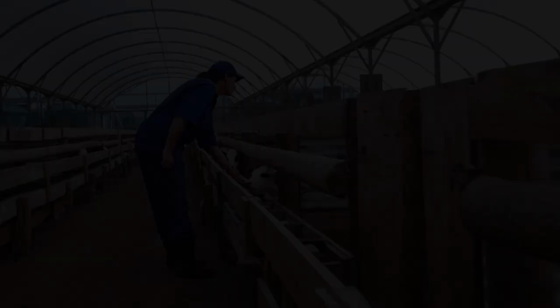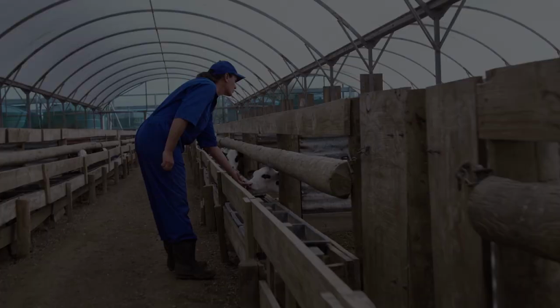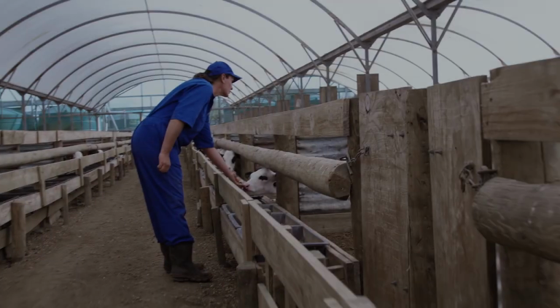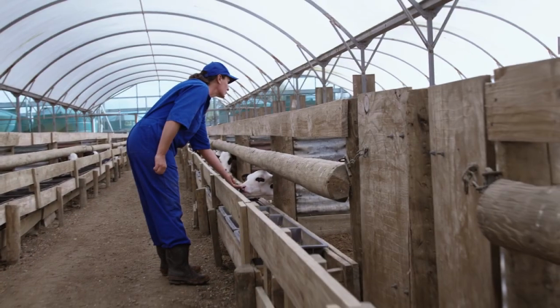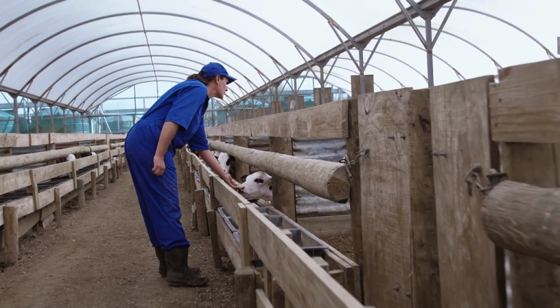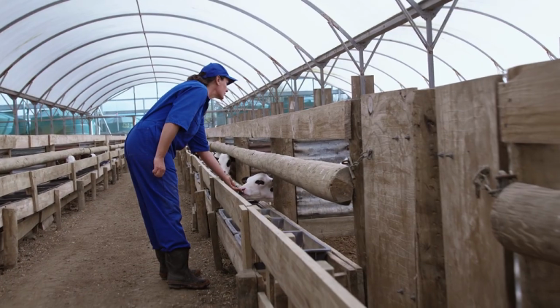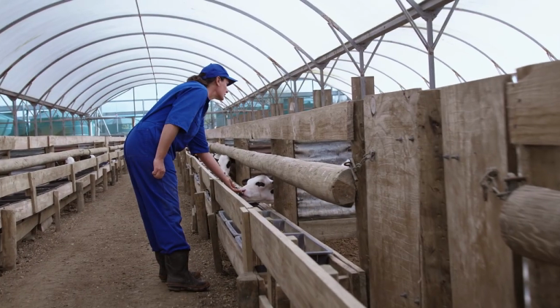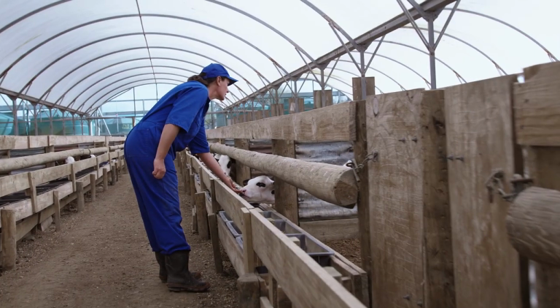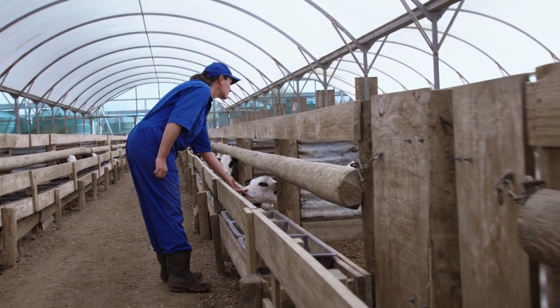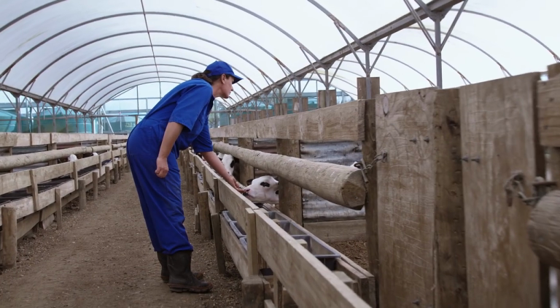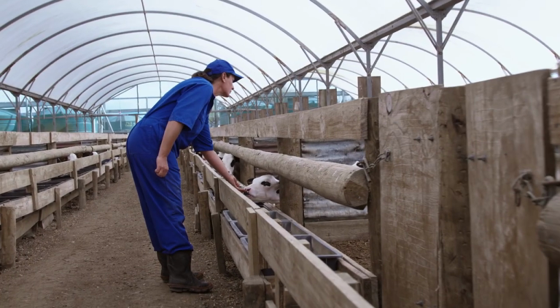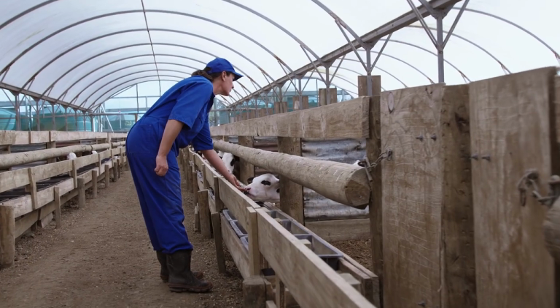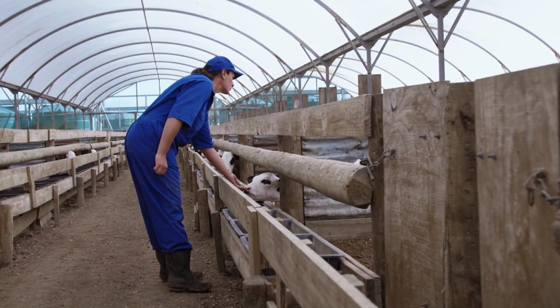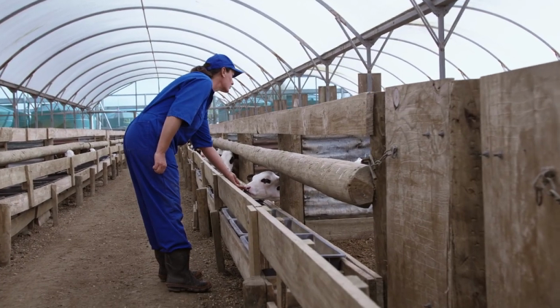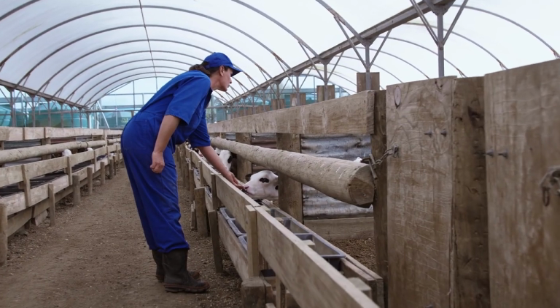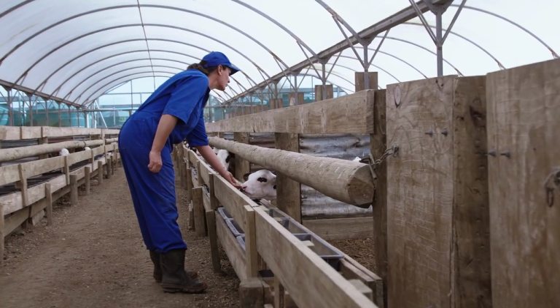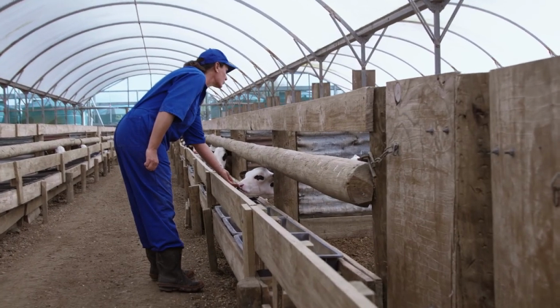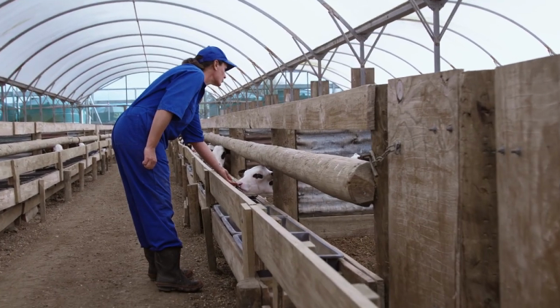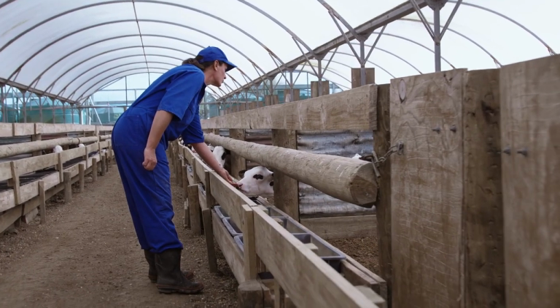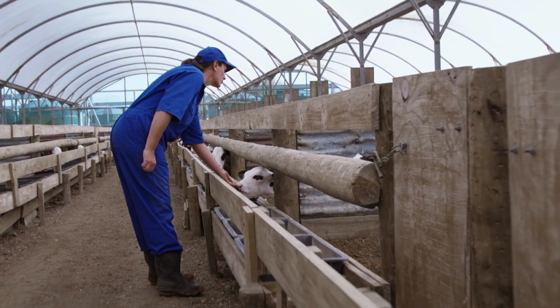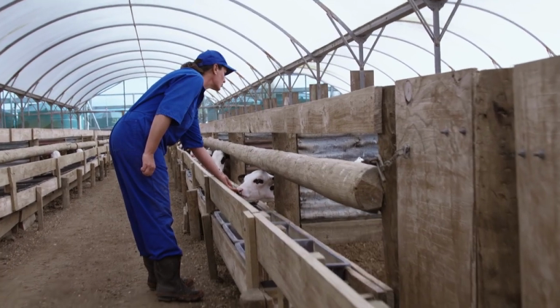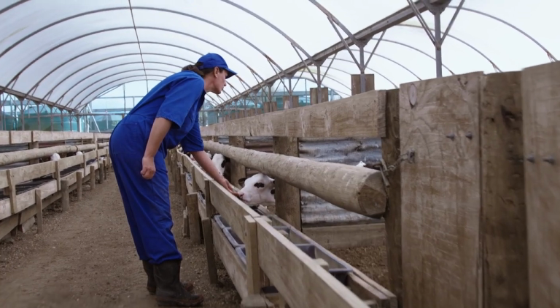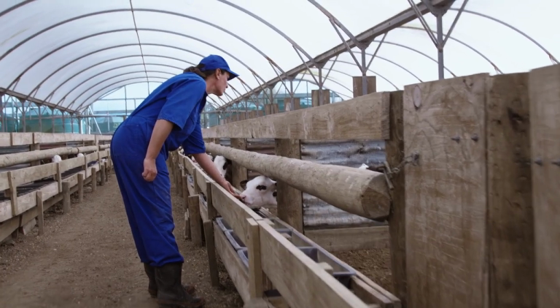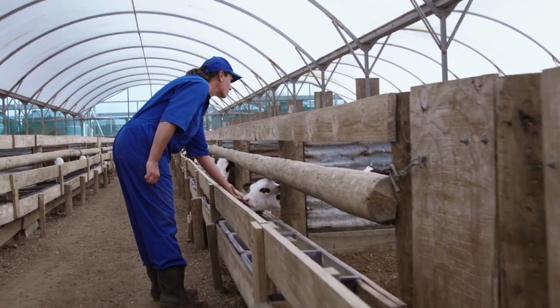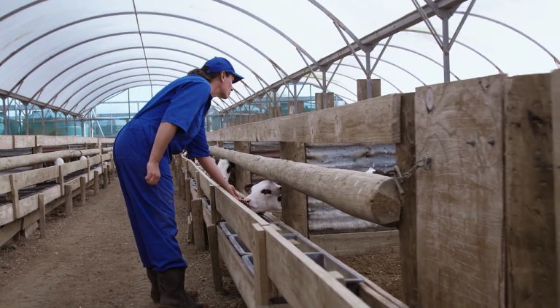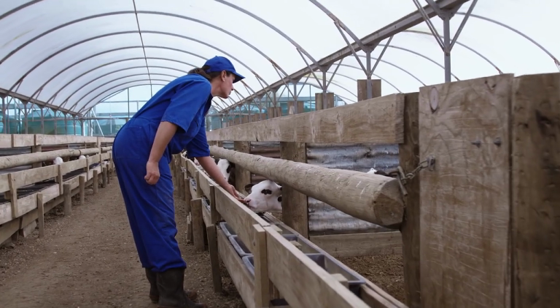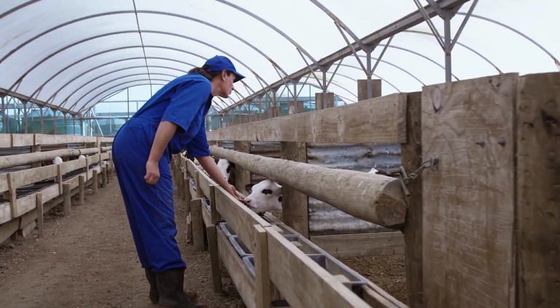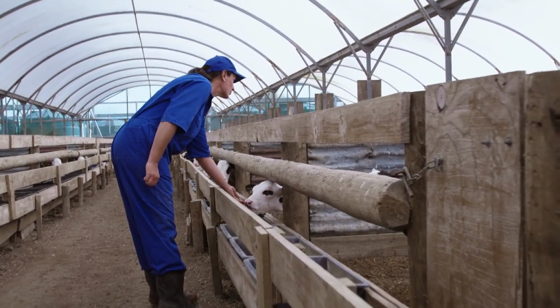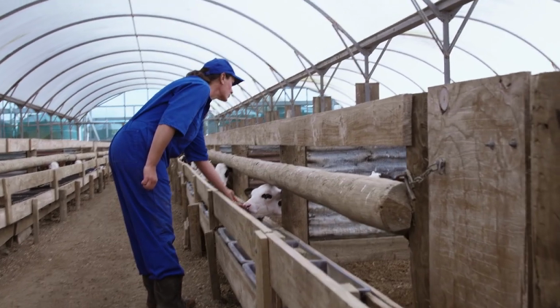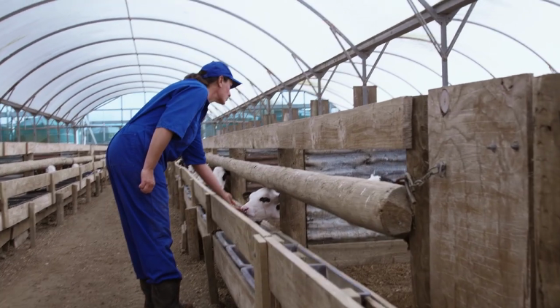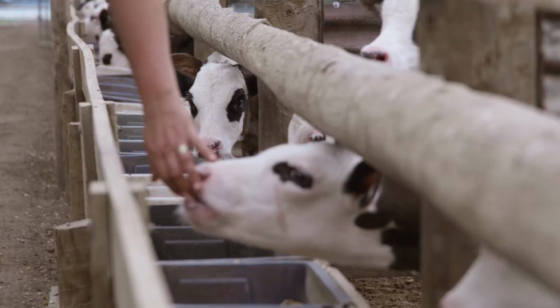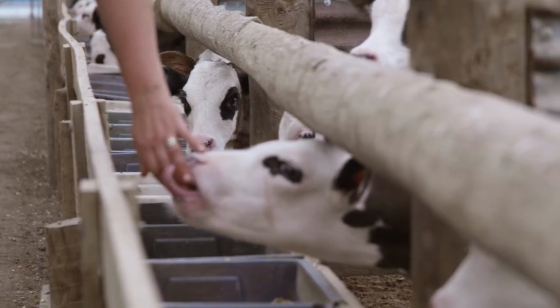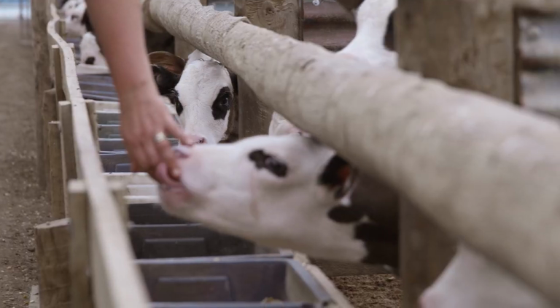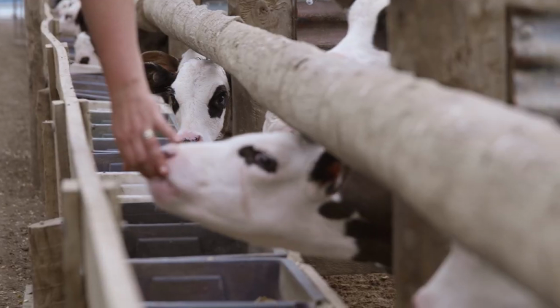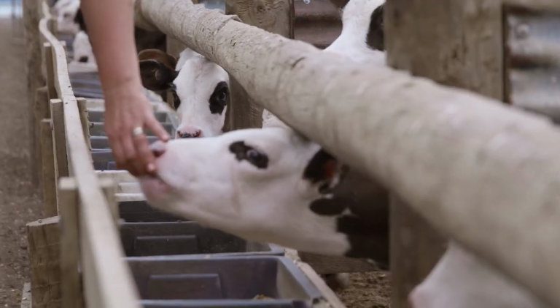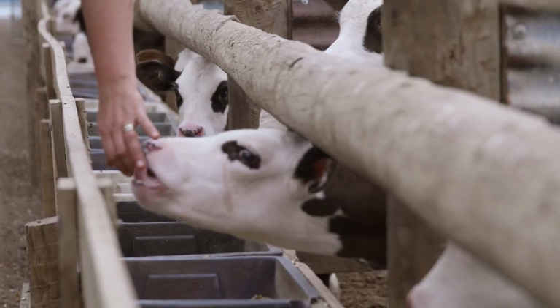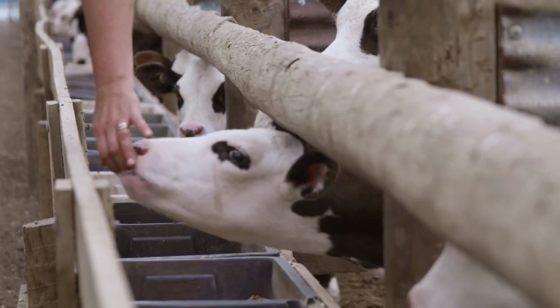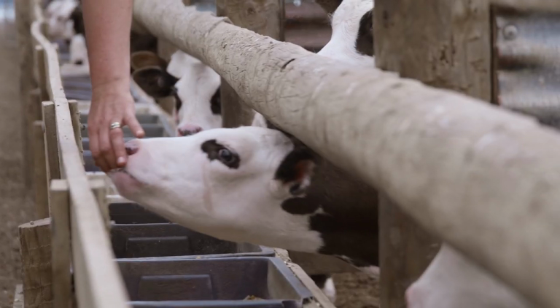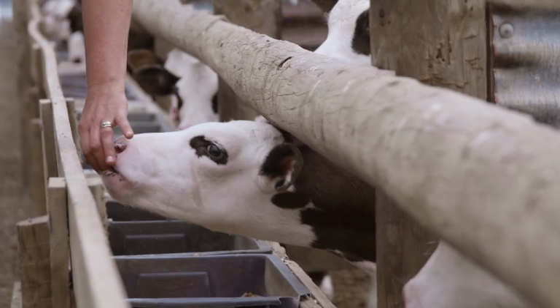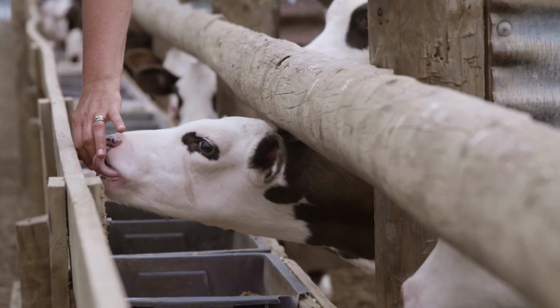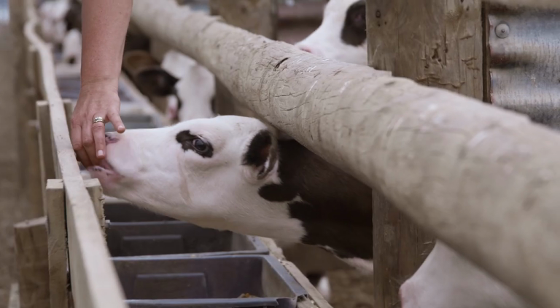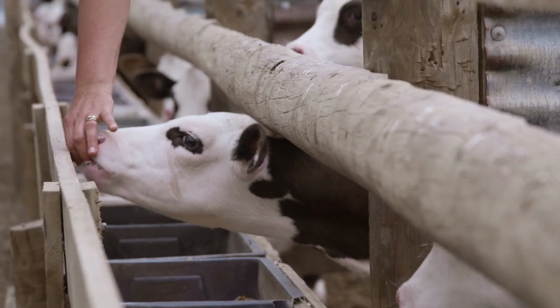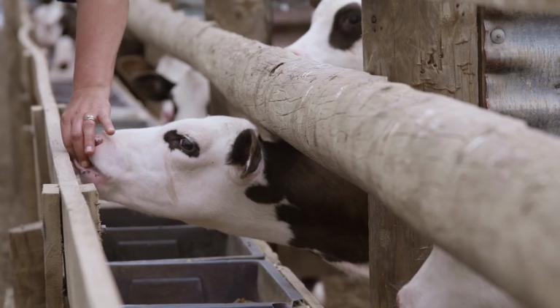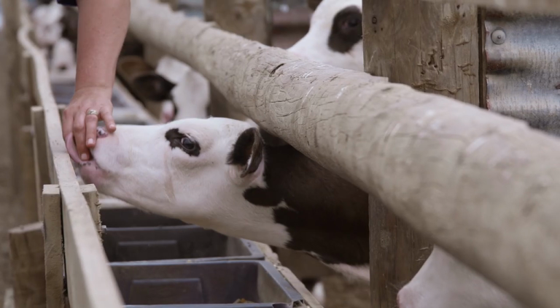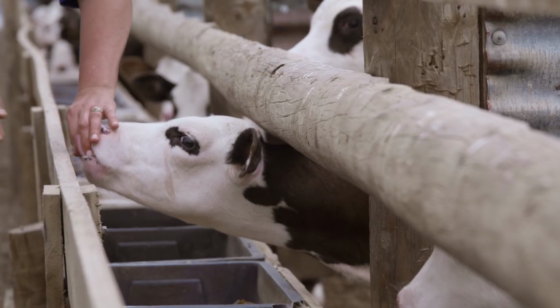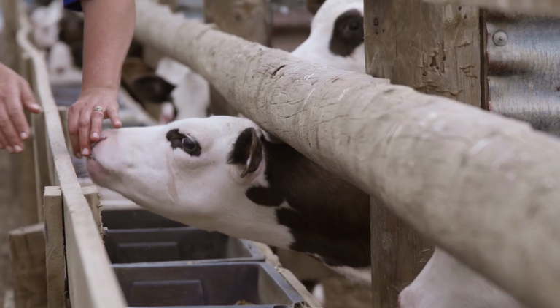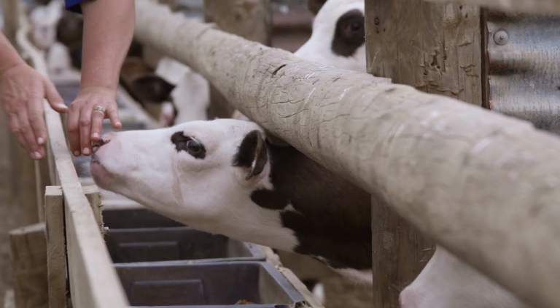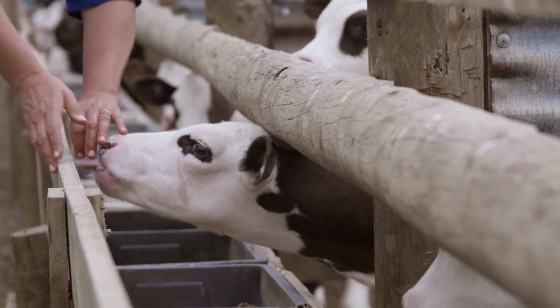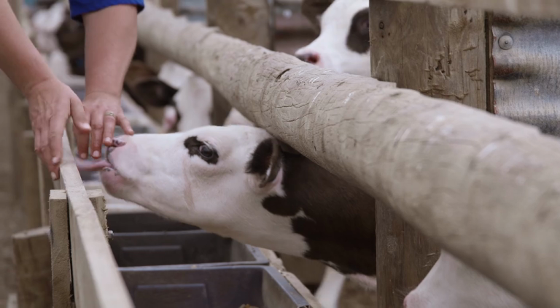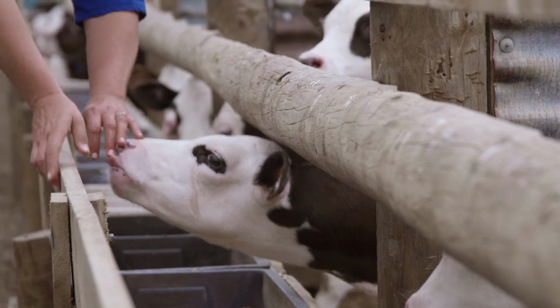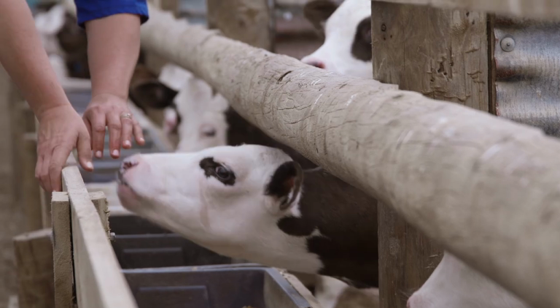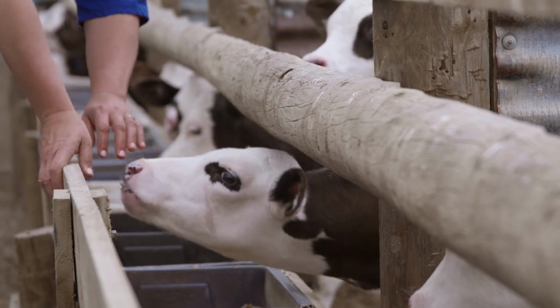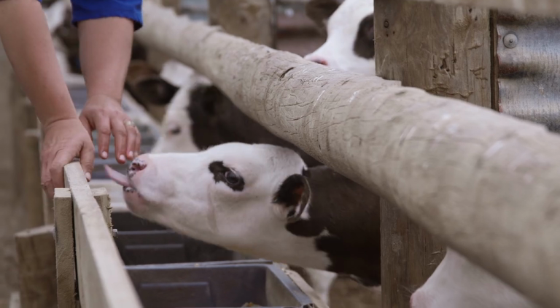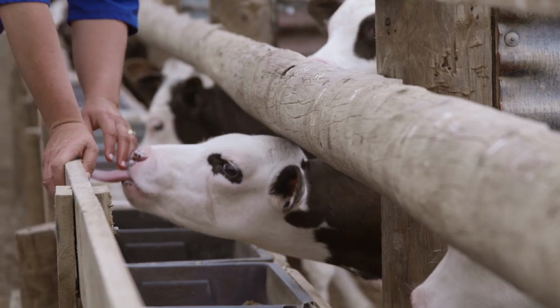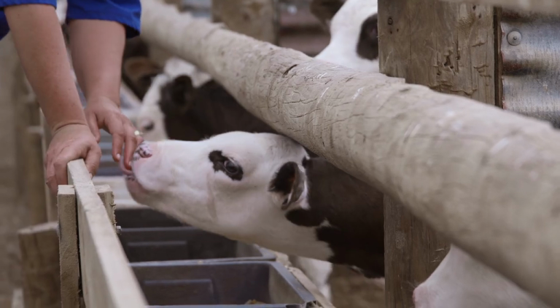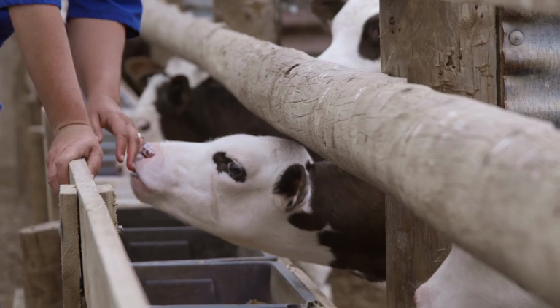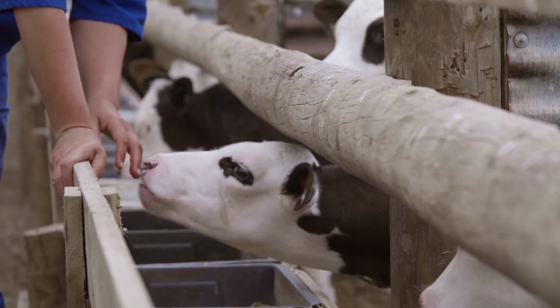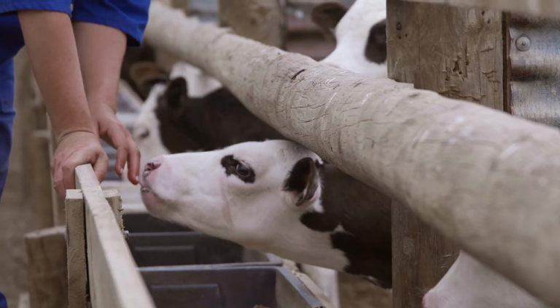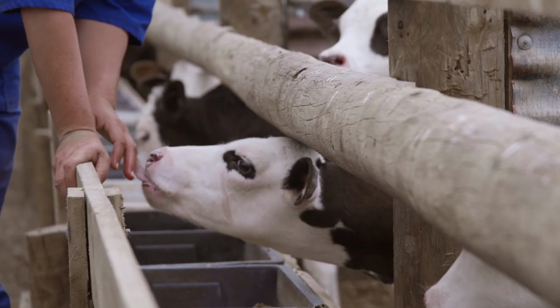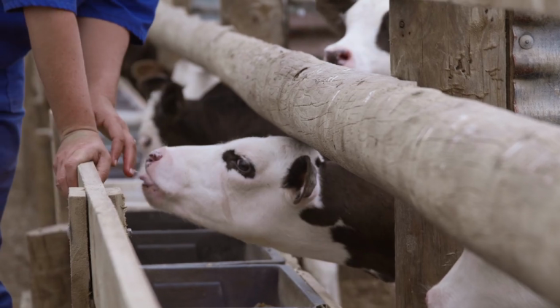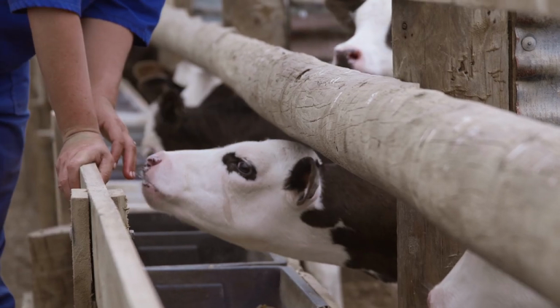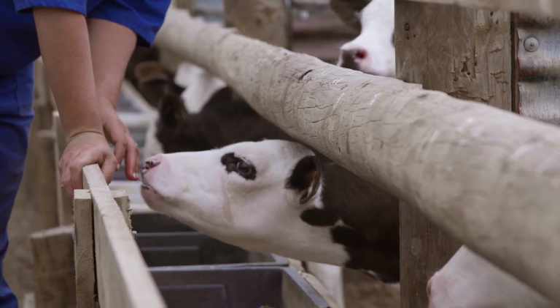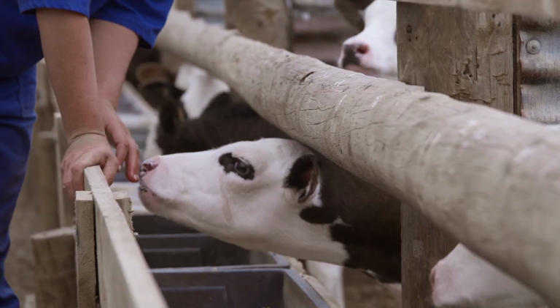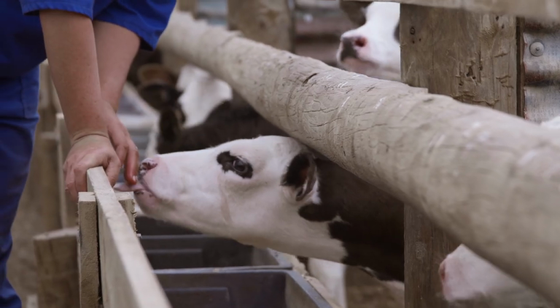Calves need high quality feed, they need good facilities and they need people who really care about them and their welfare.